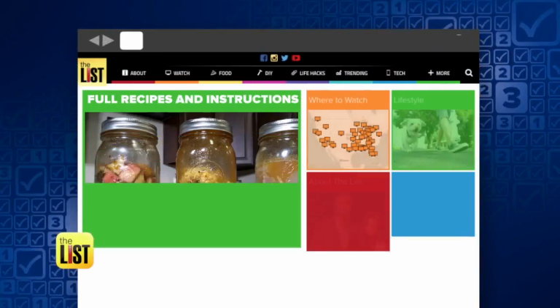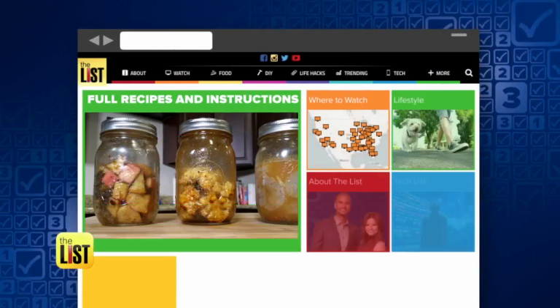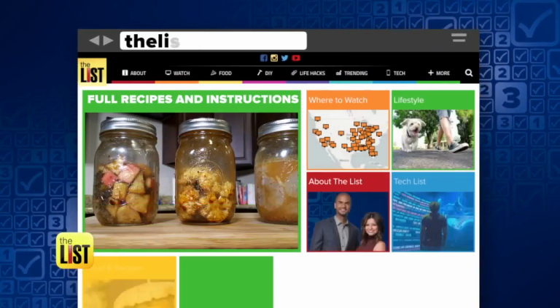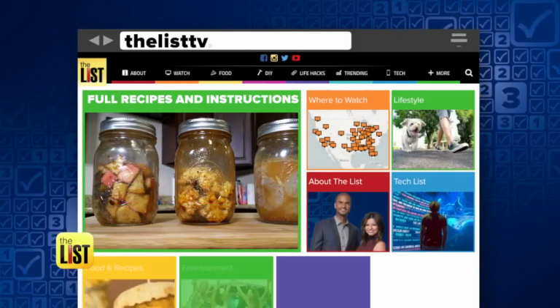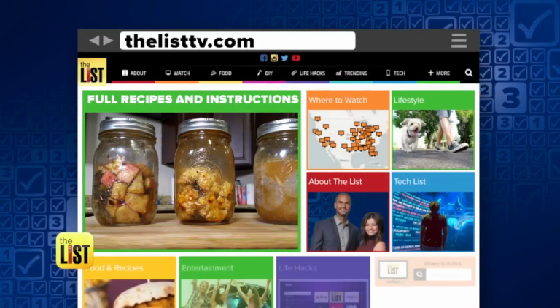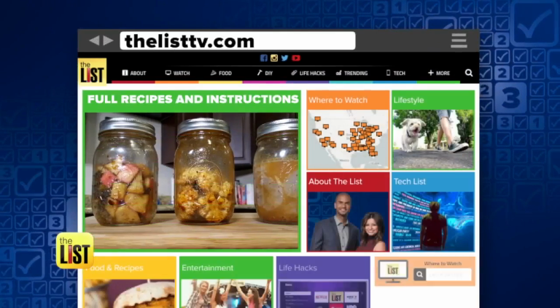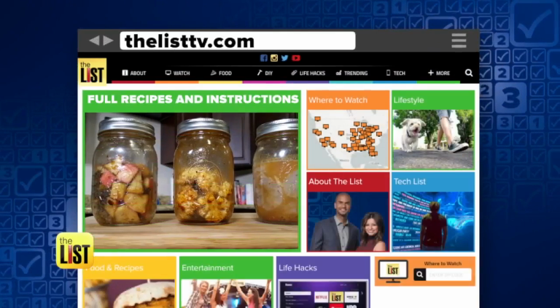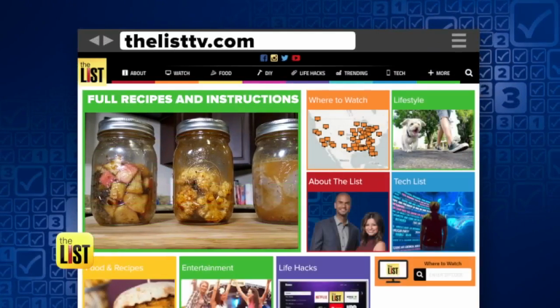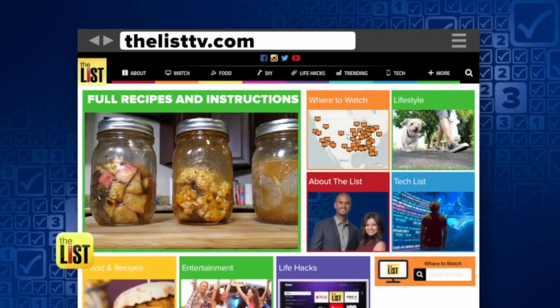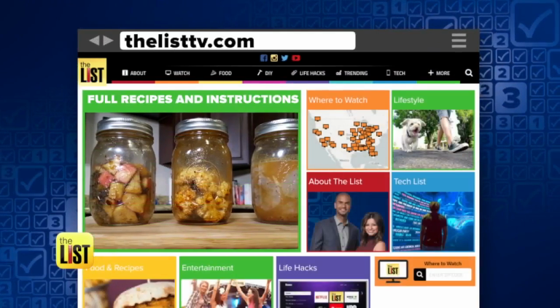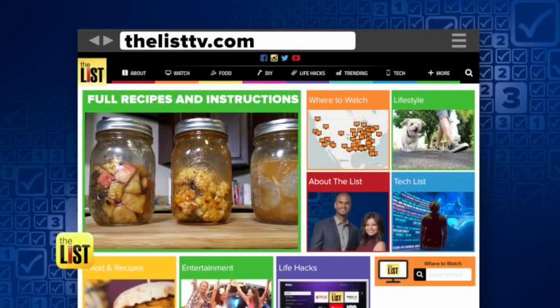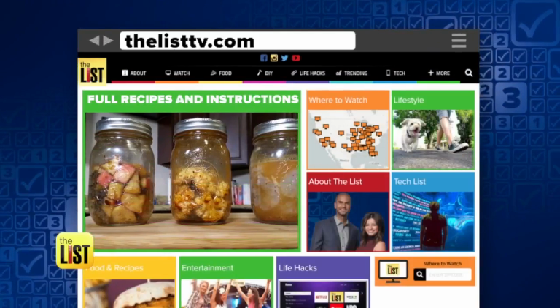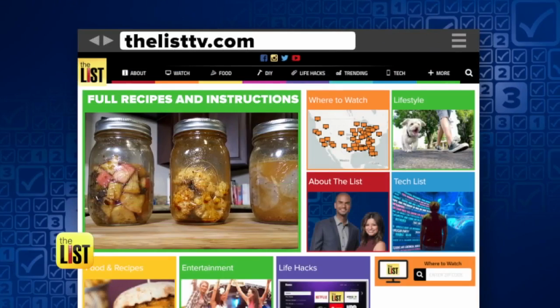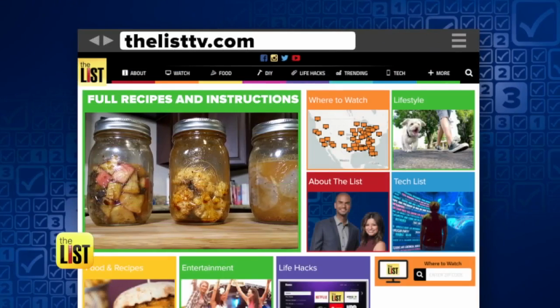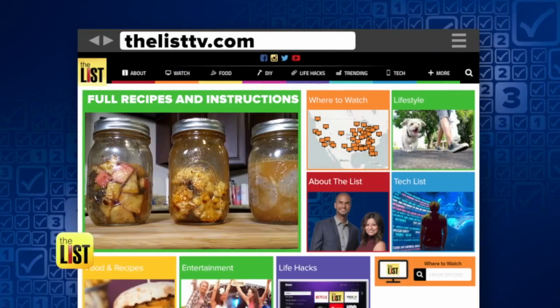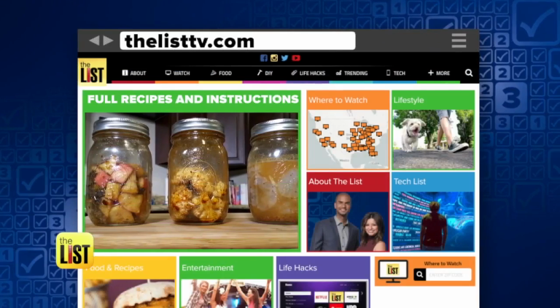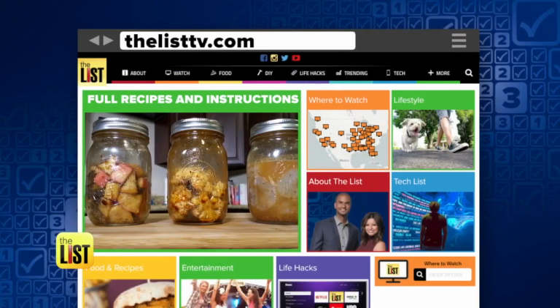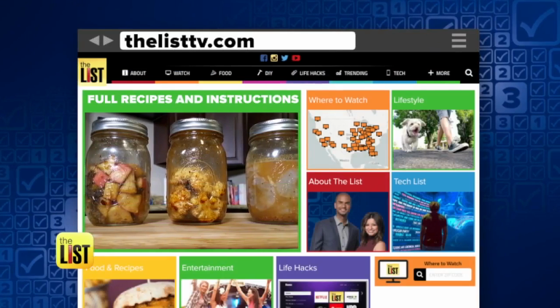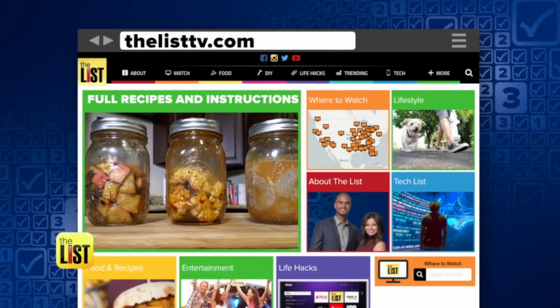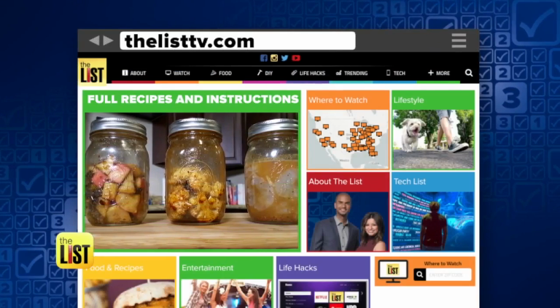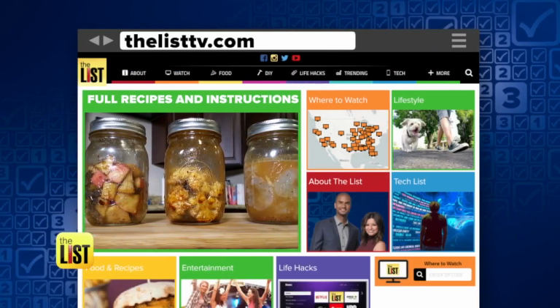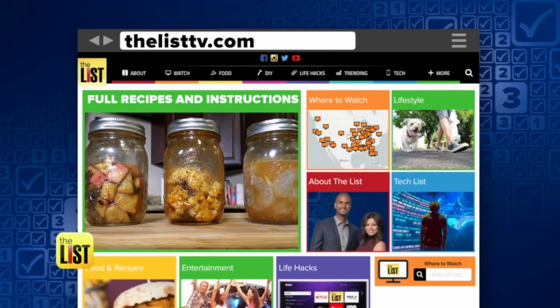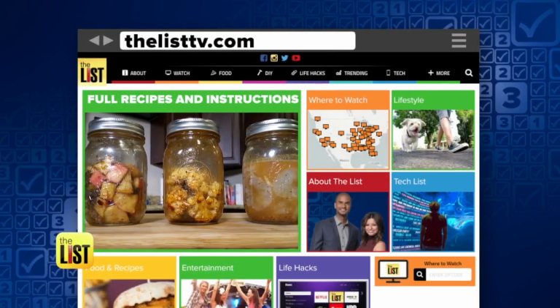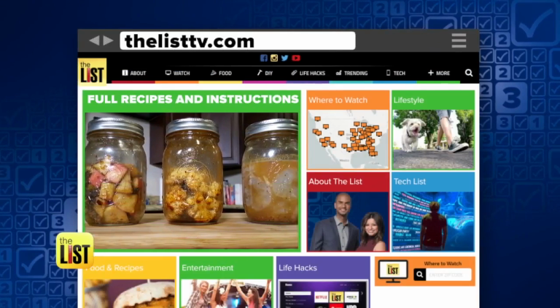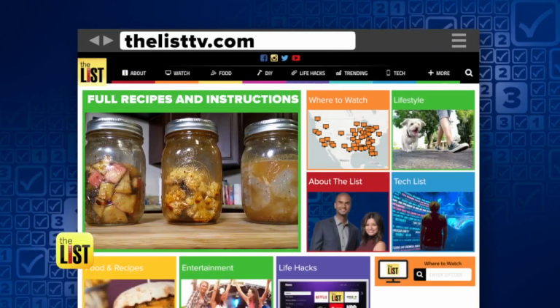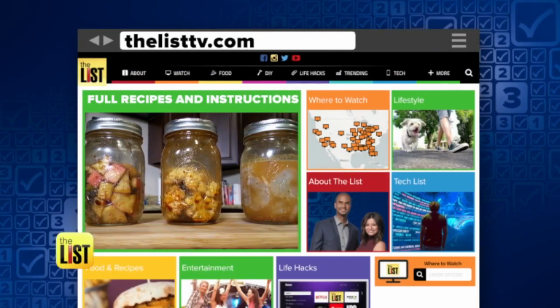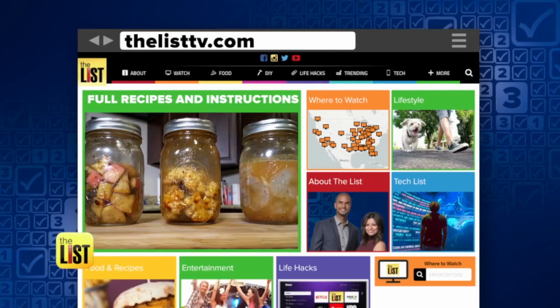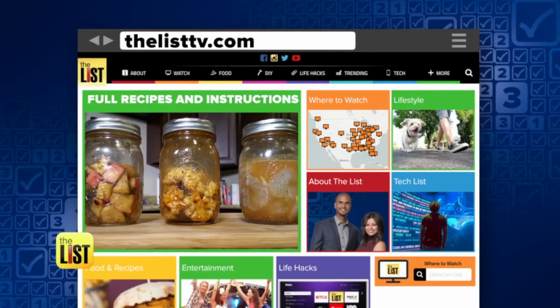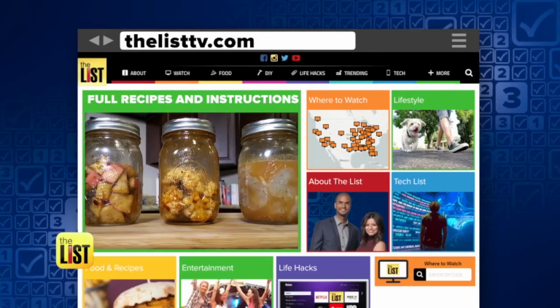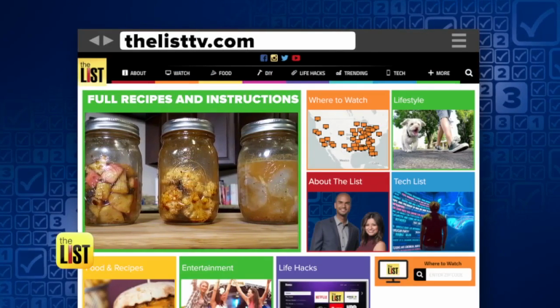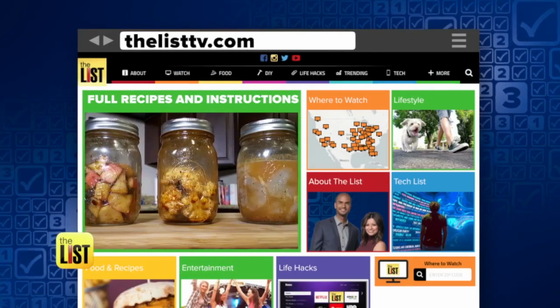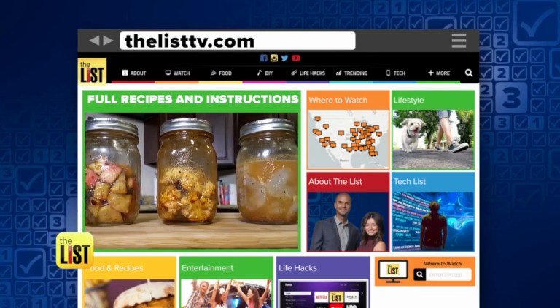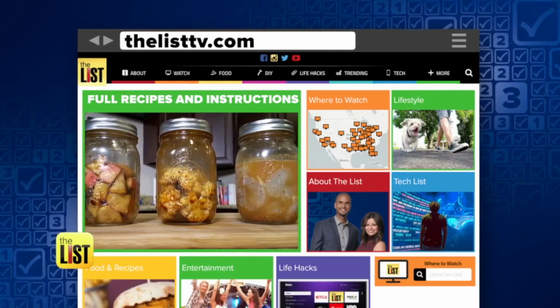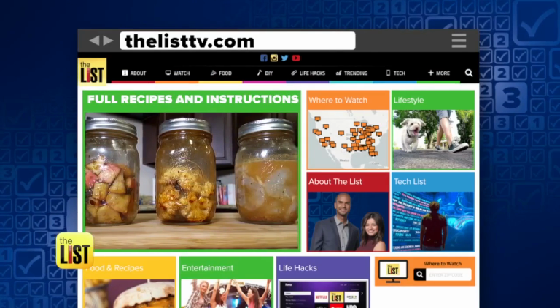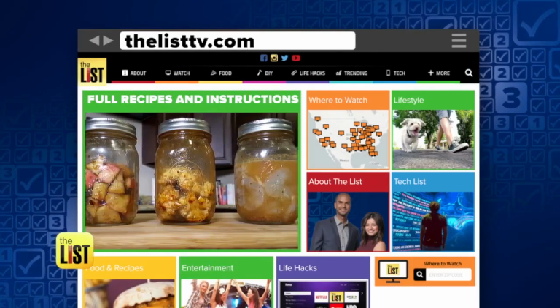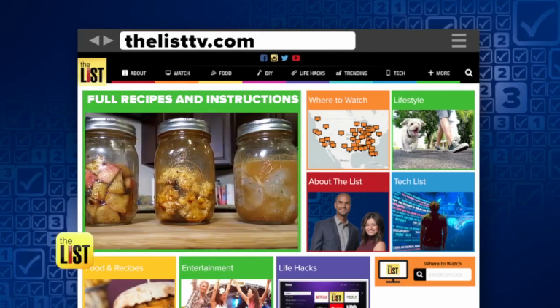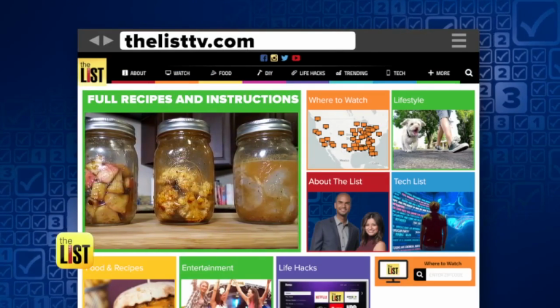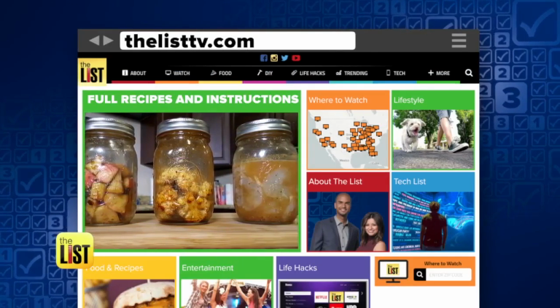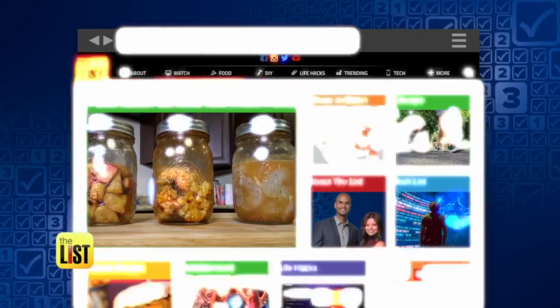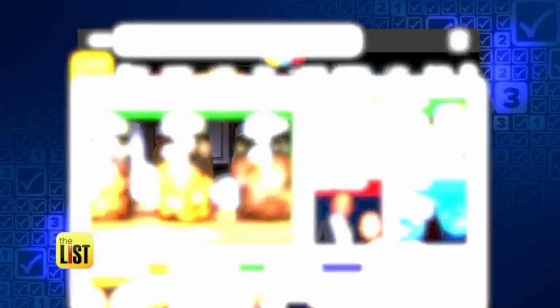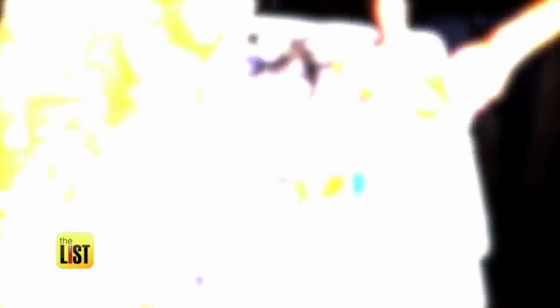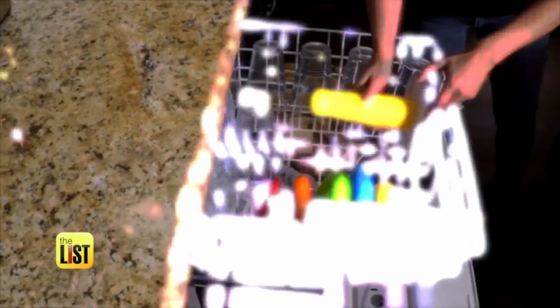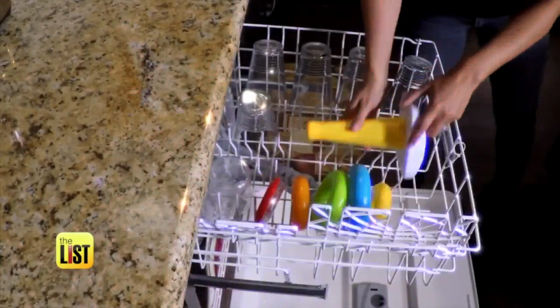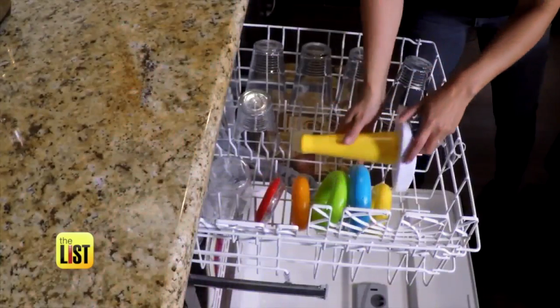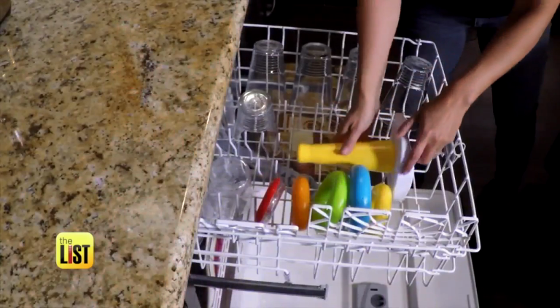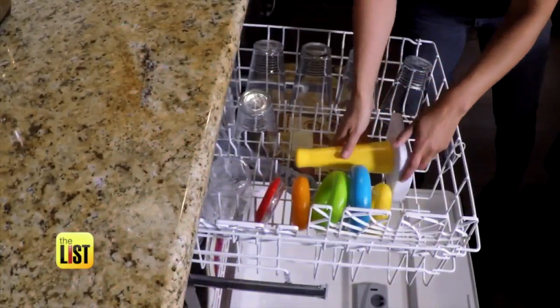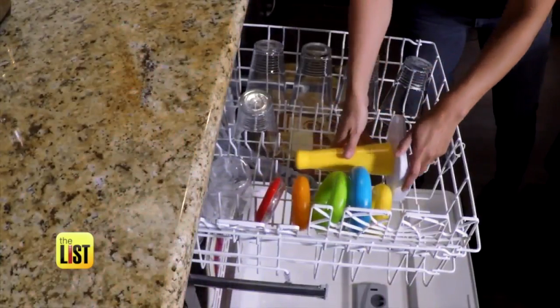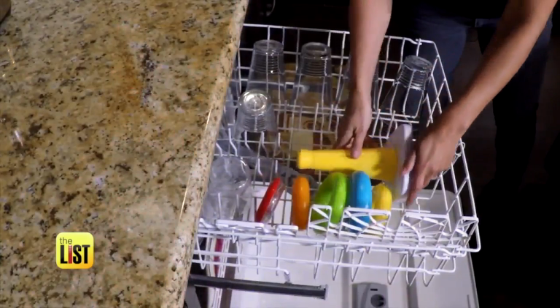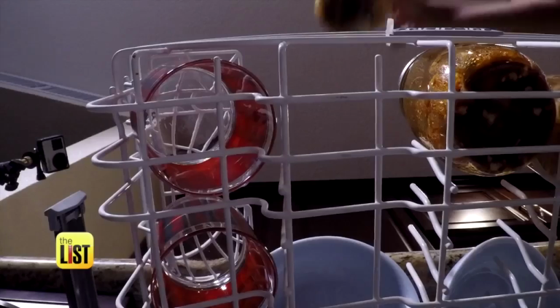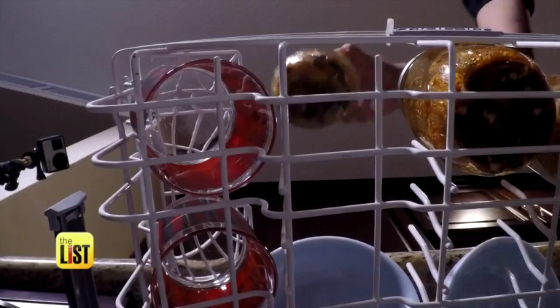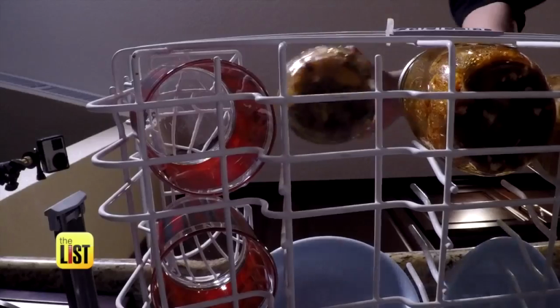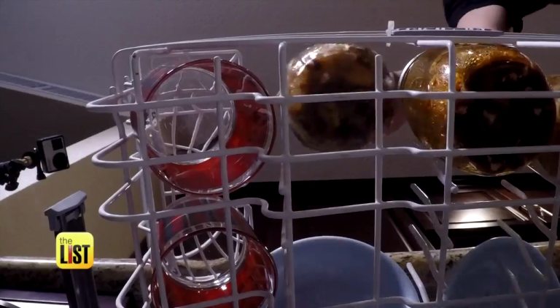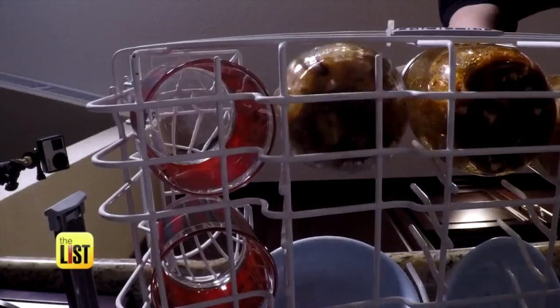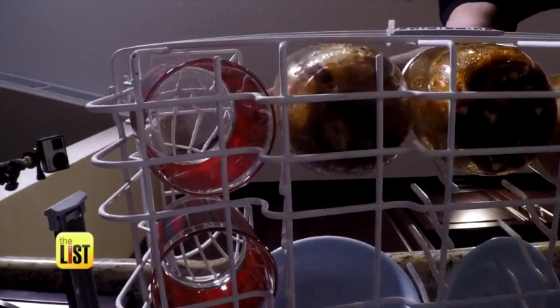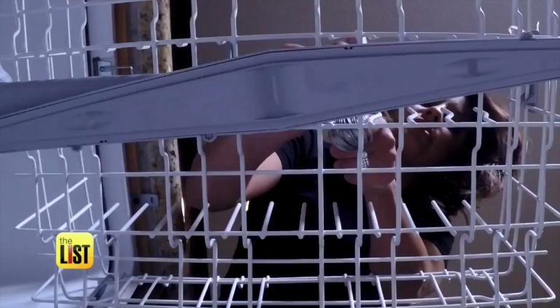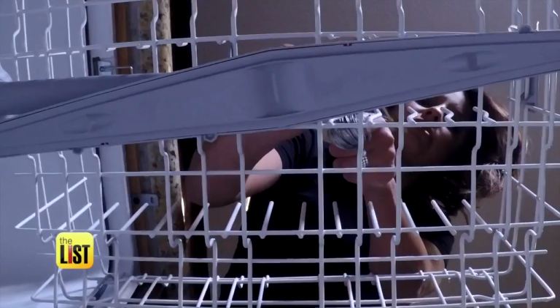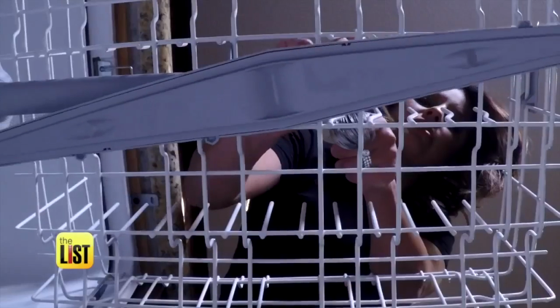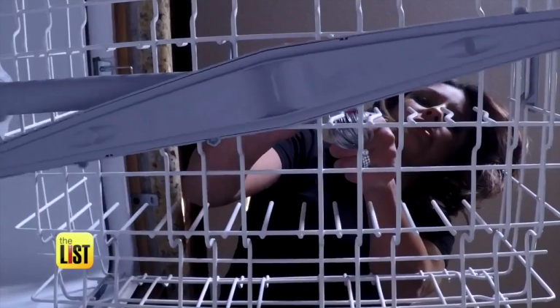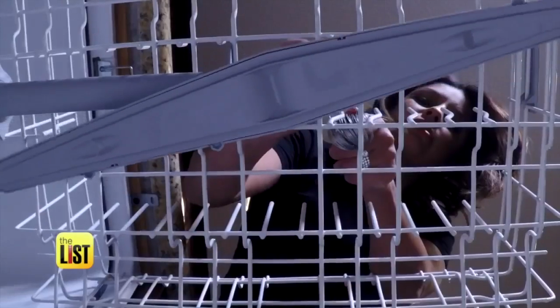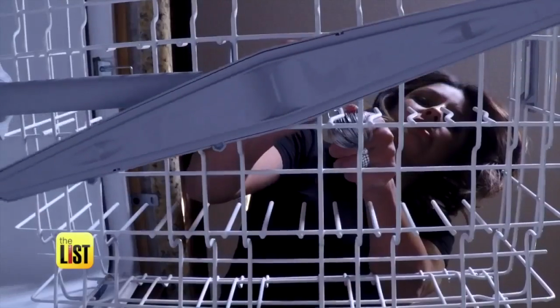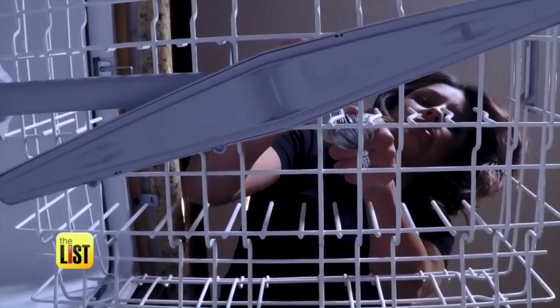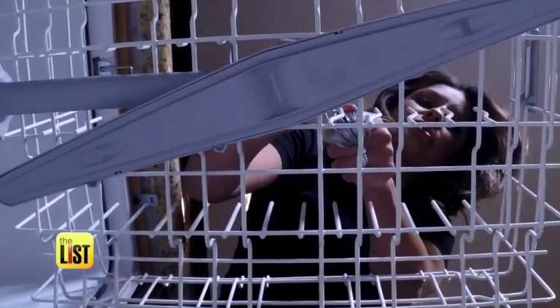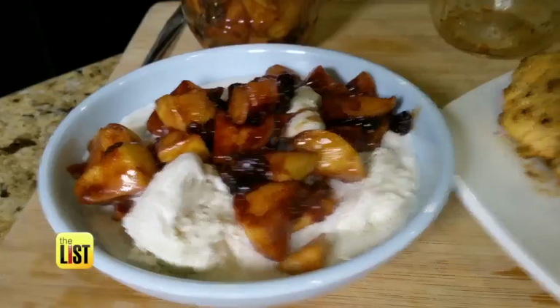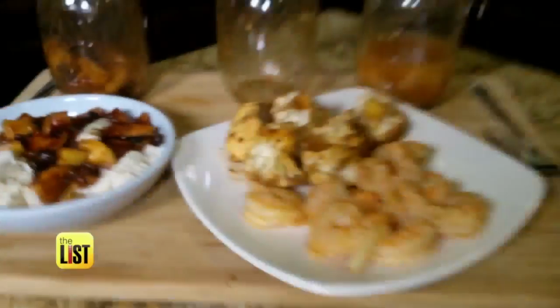The full recipes and instructions are on TheListTV.com. Dishing out the hacks on The Breakdown.